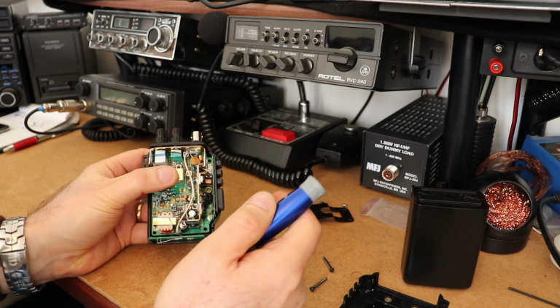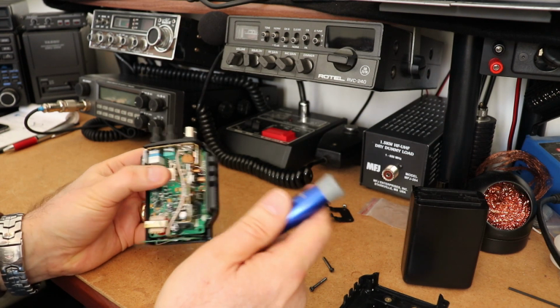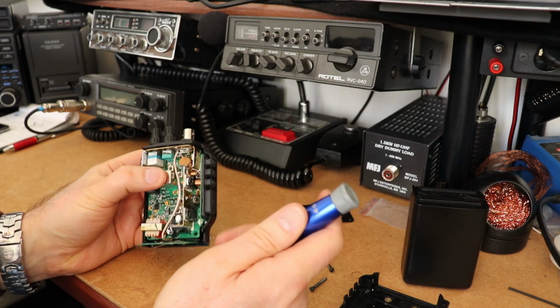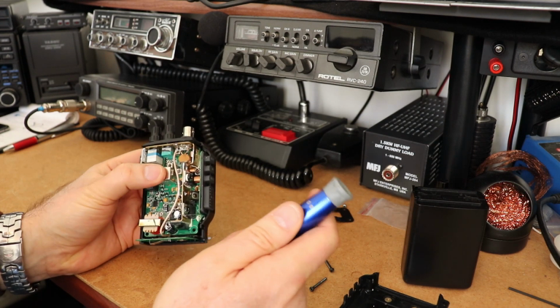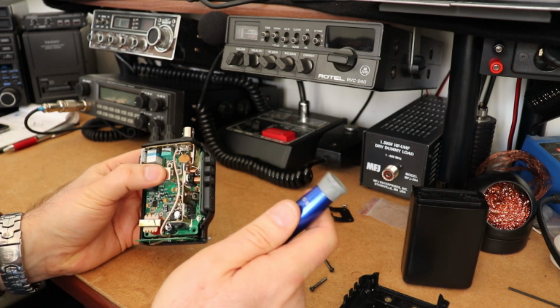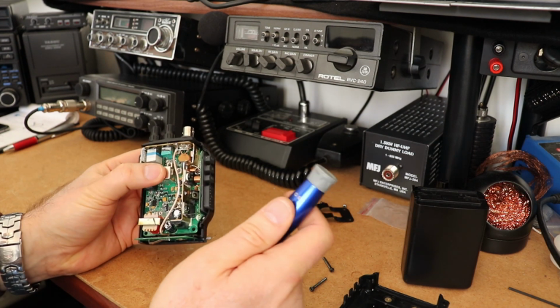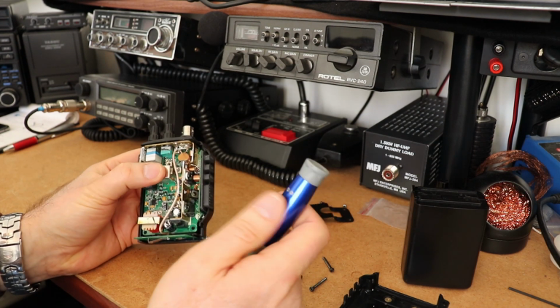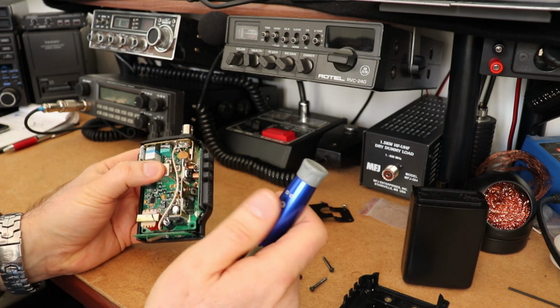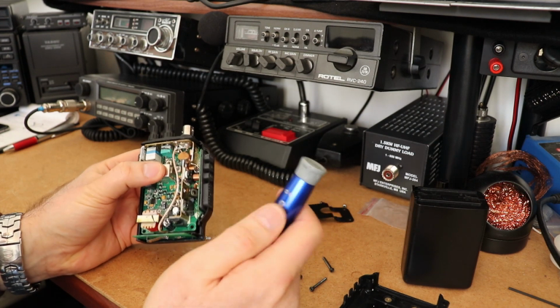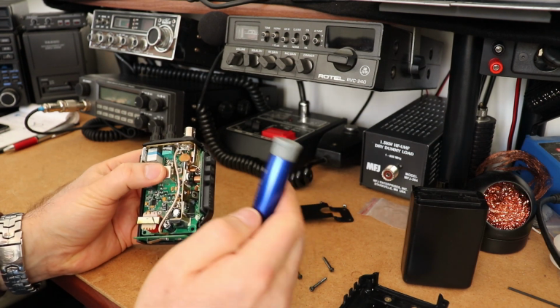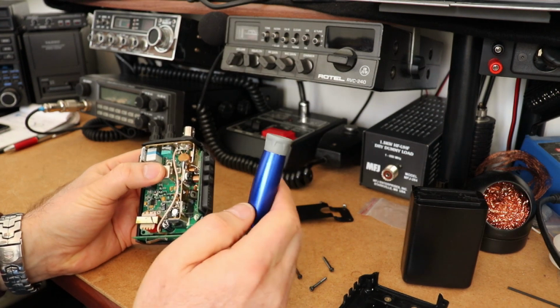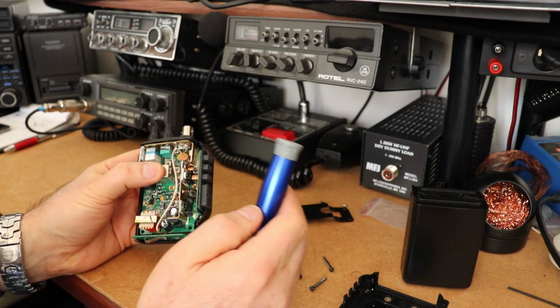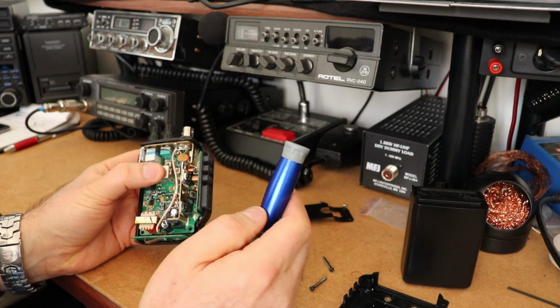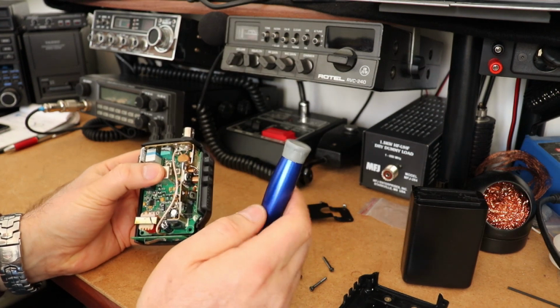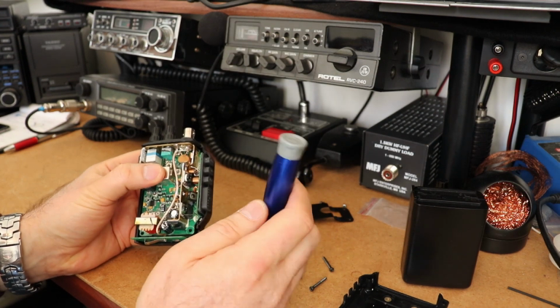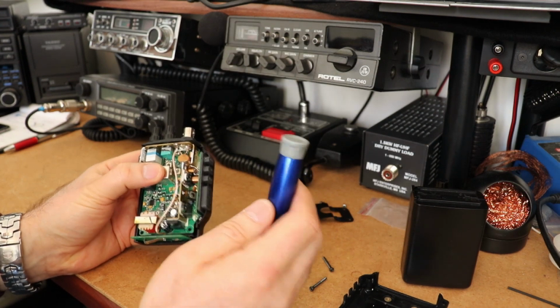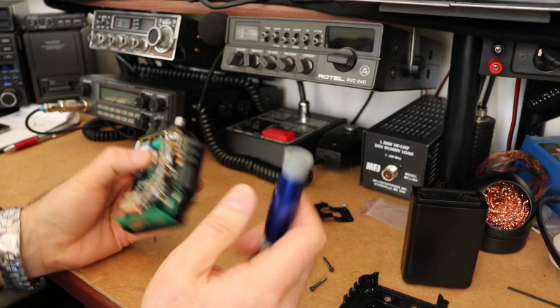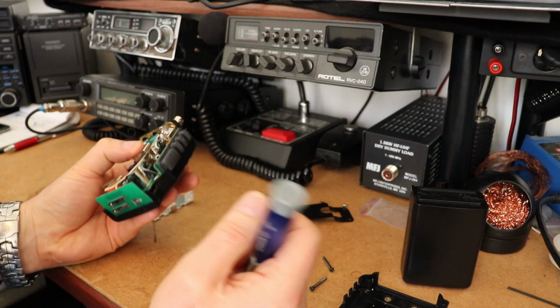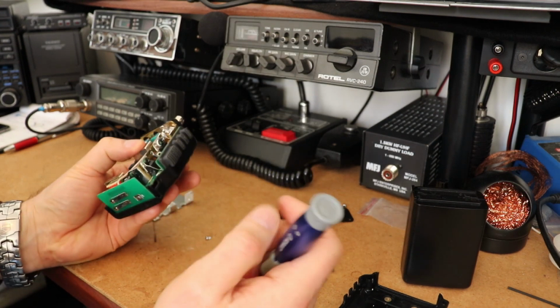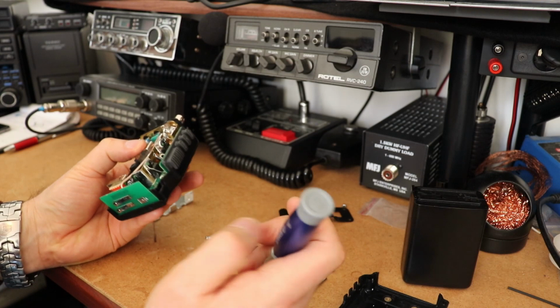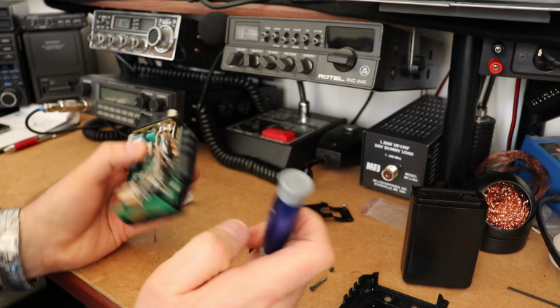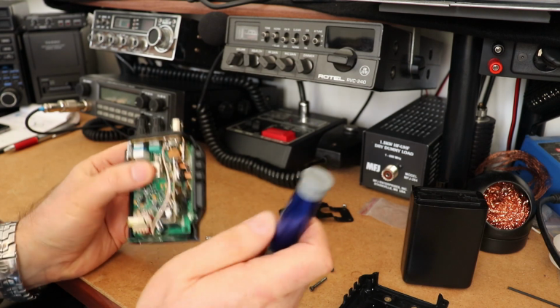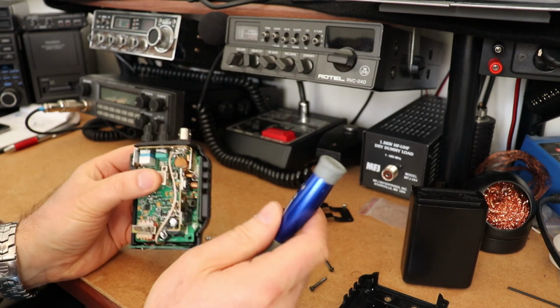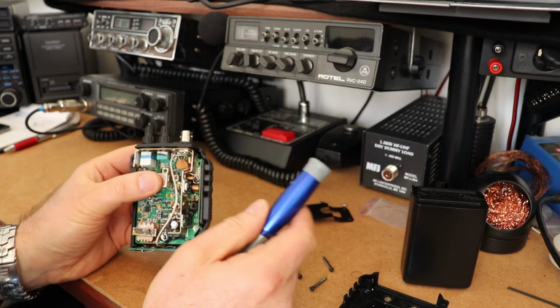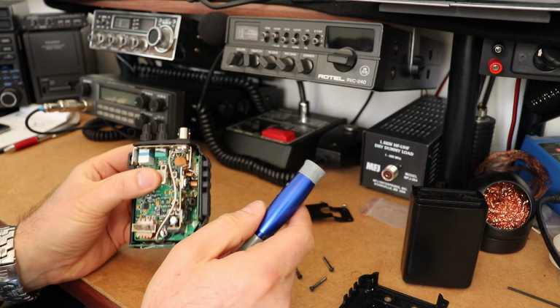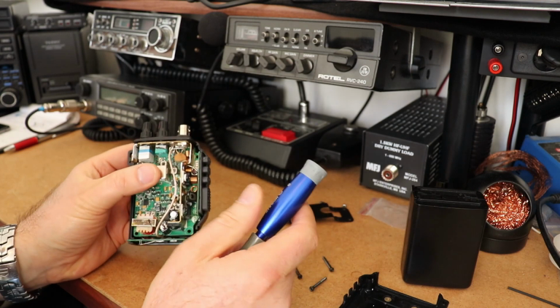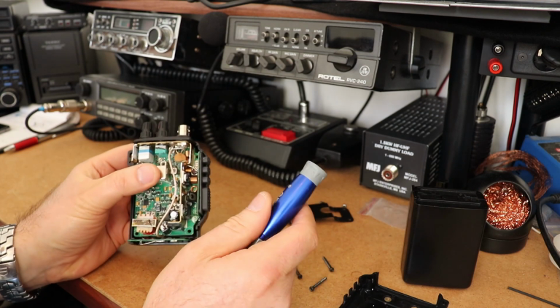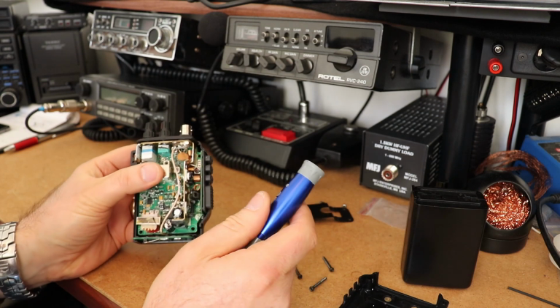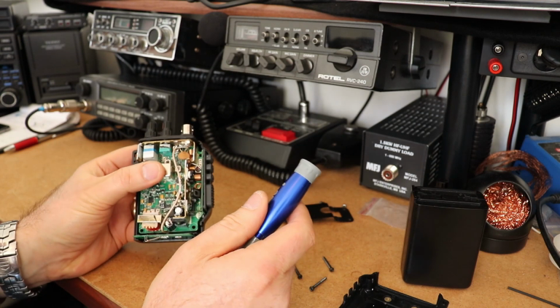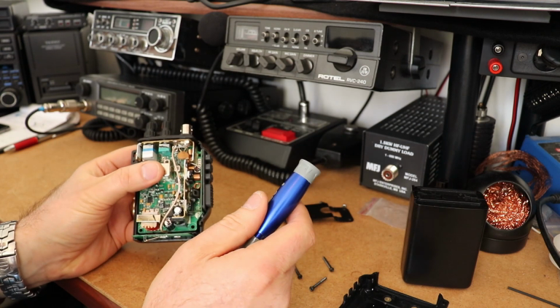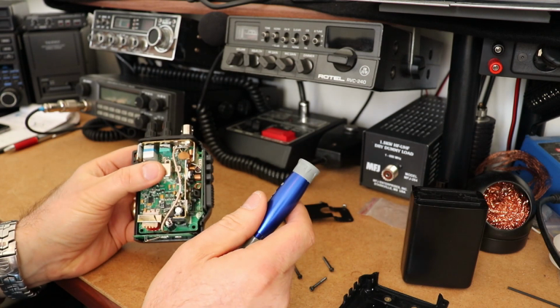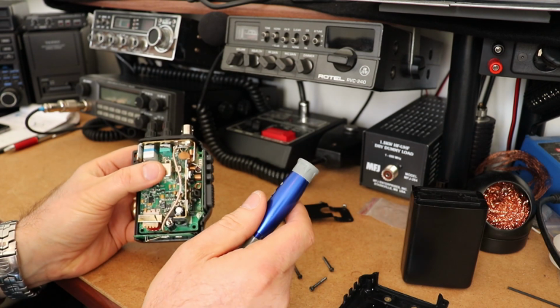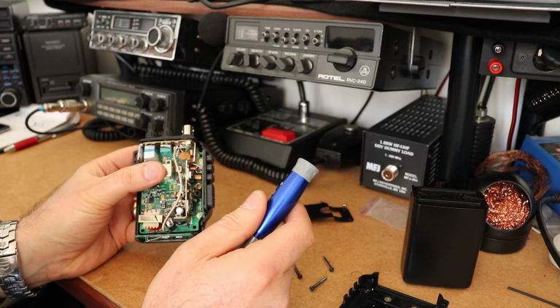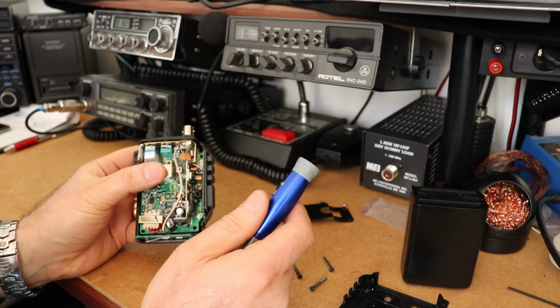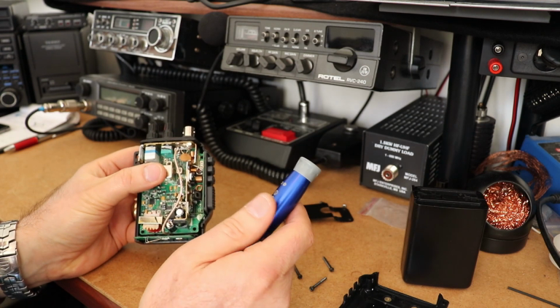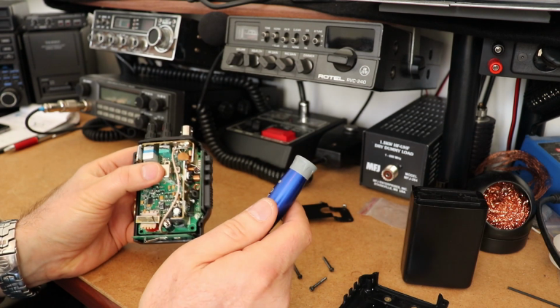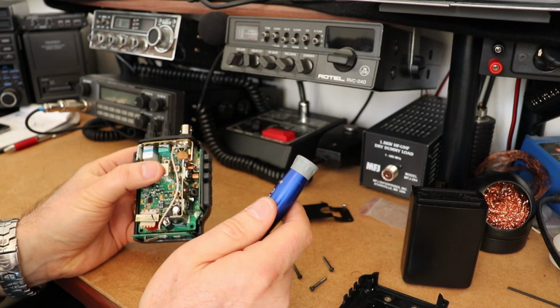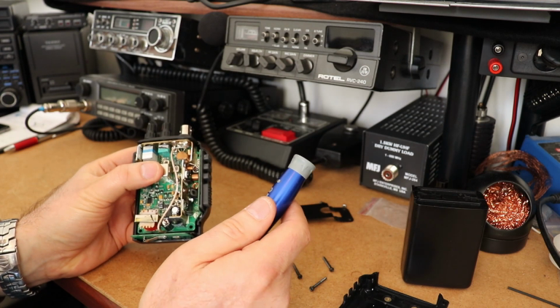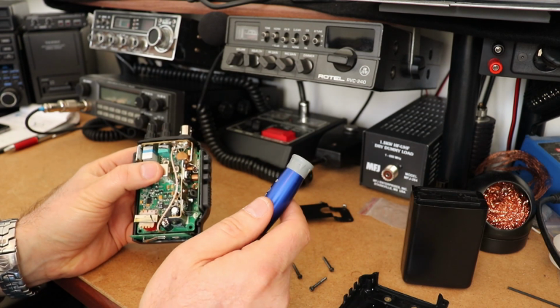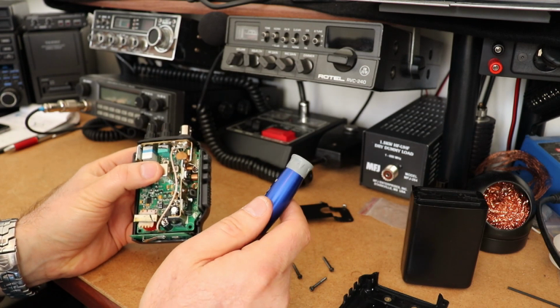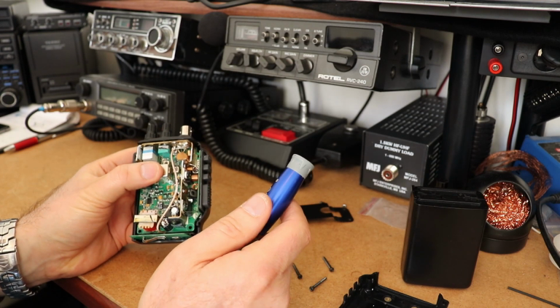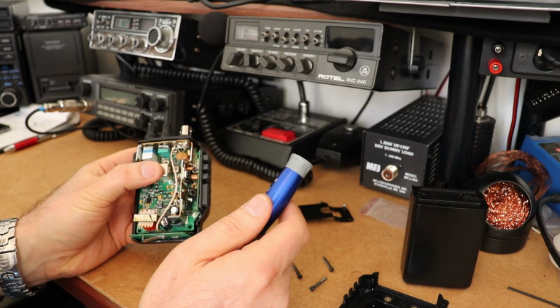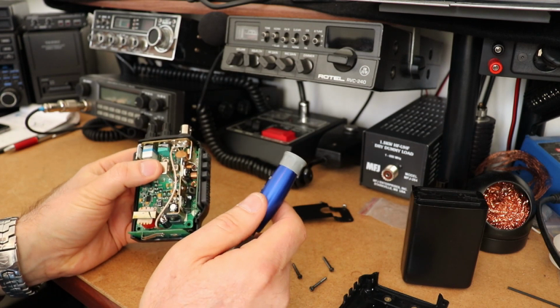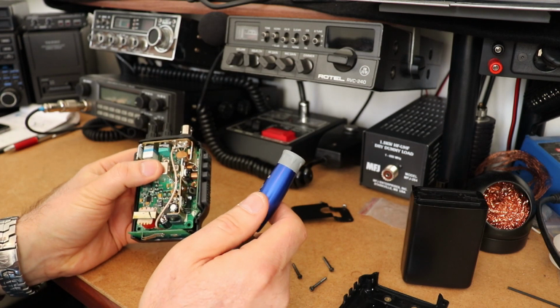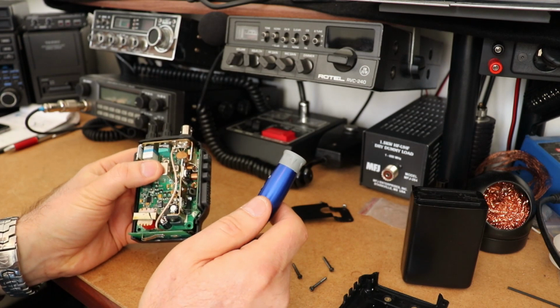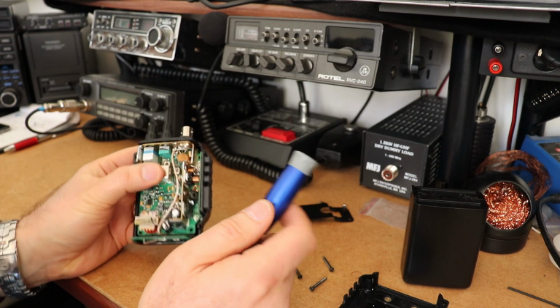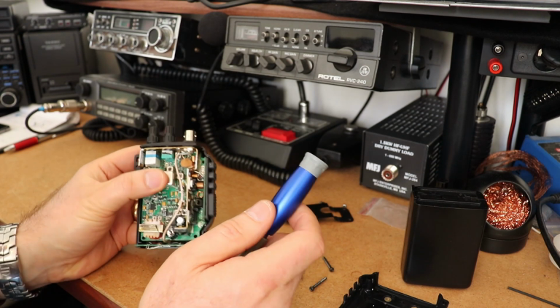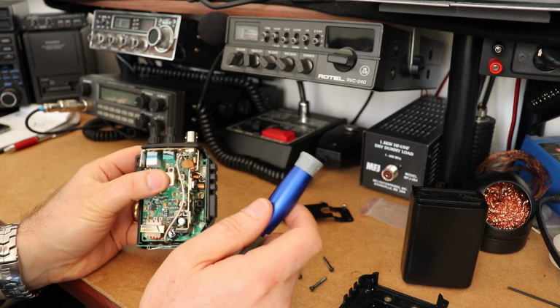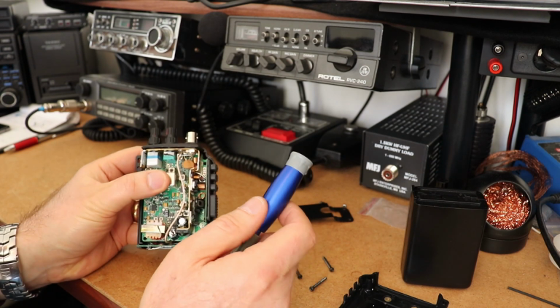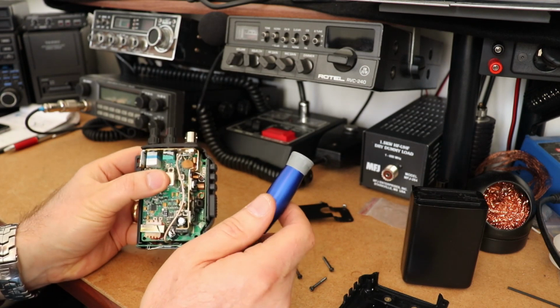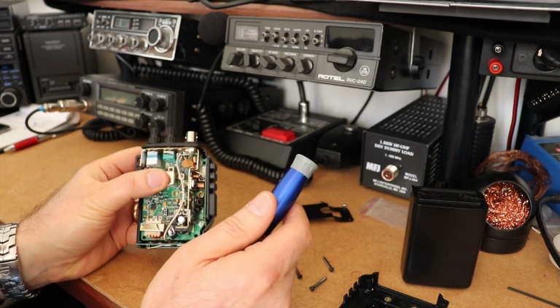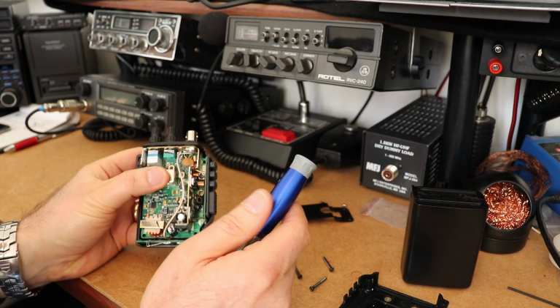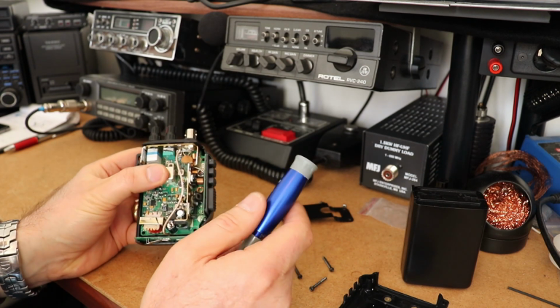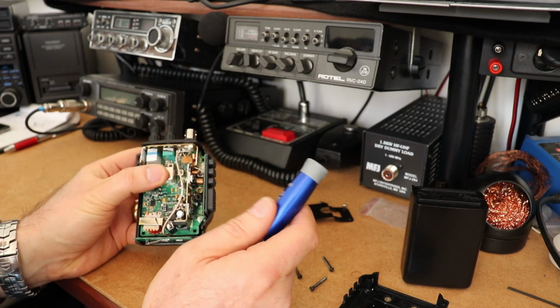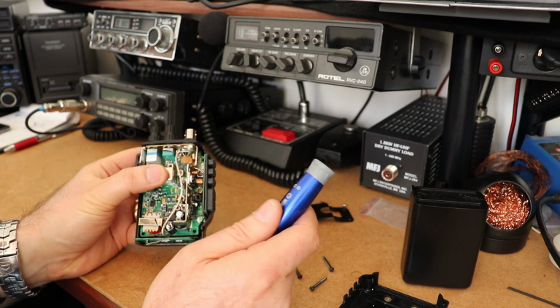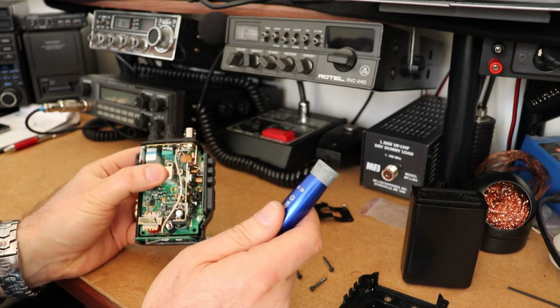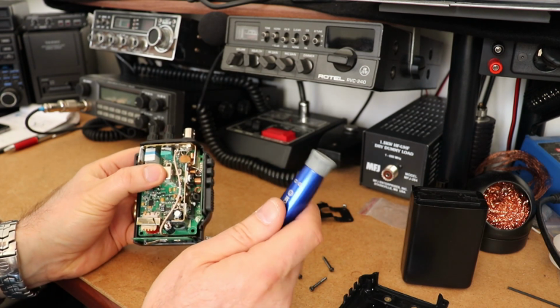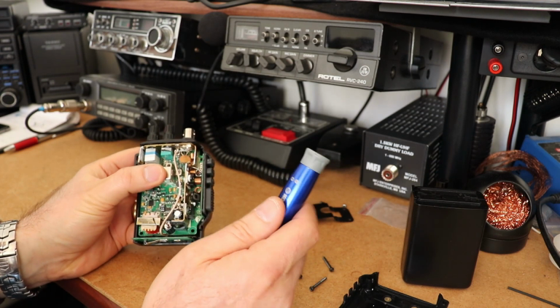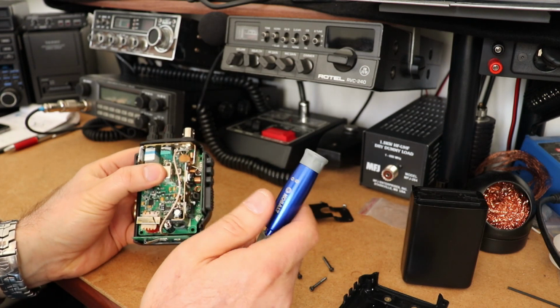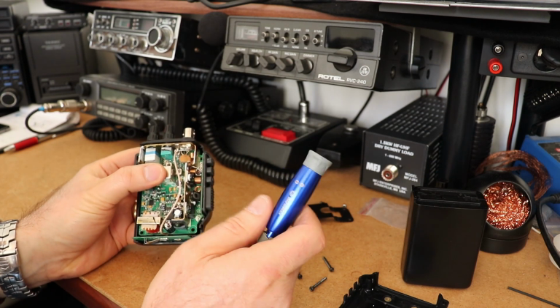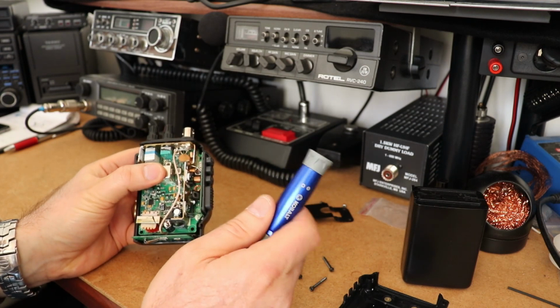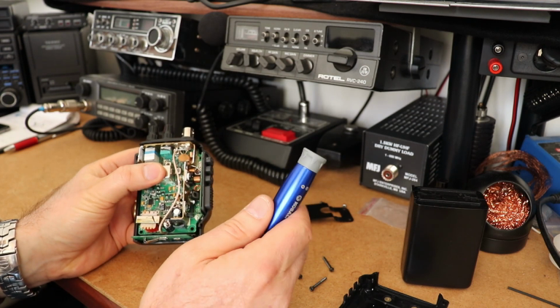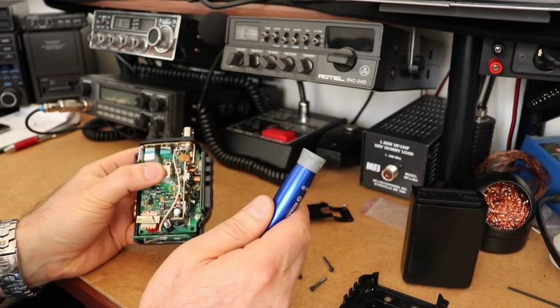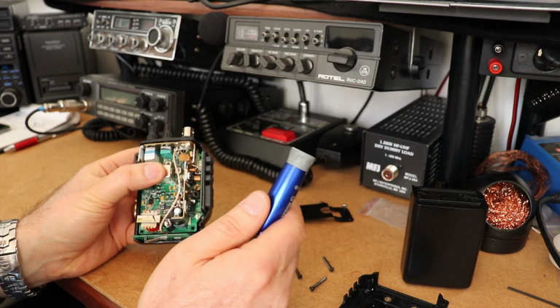And that's it — then you can reassemble. All right, thanks. Just a quick one. Take care now.